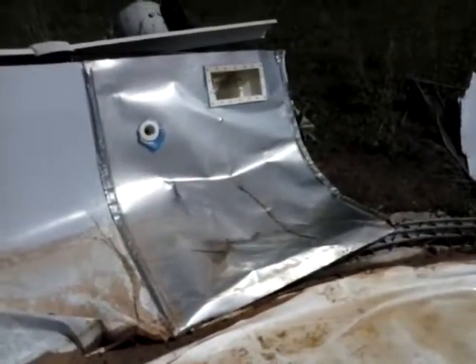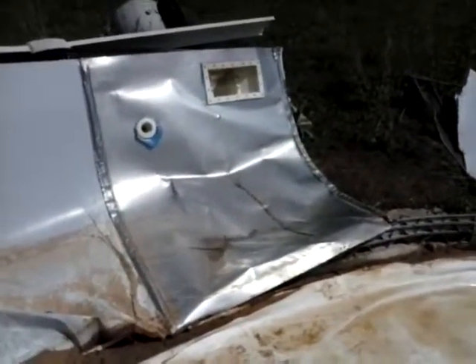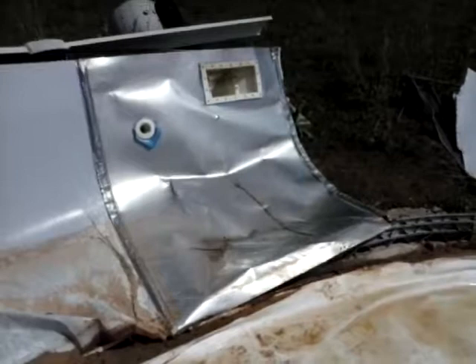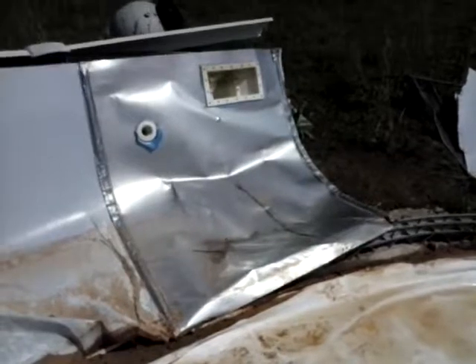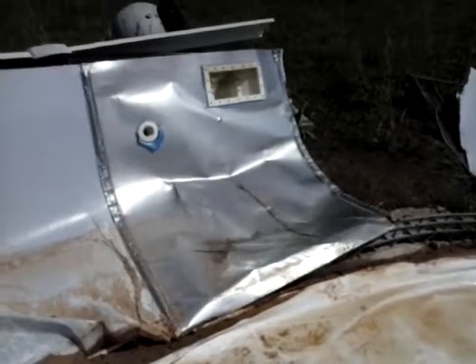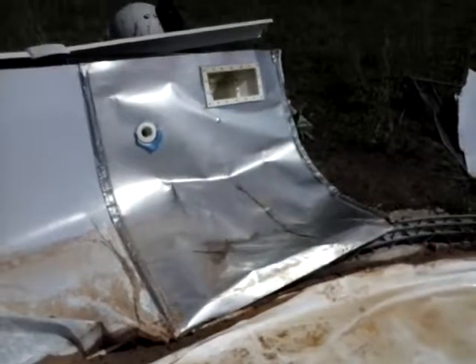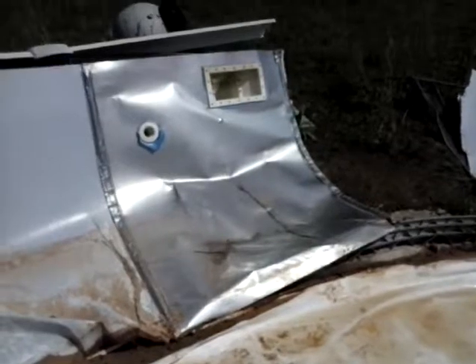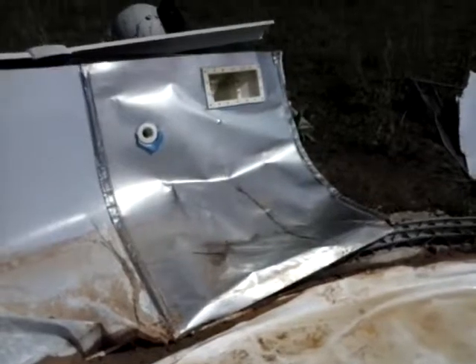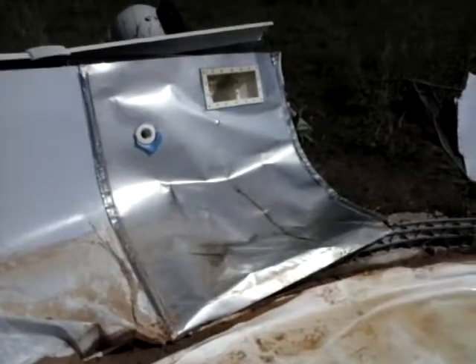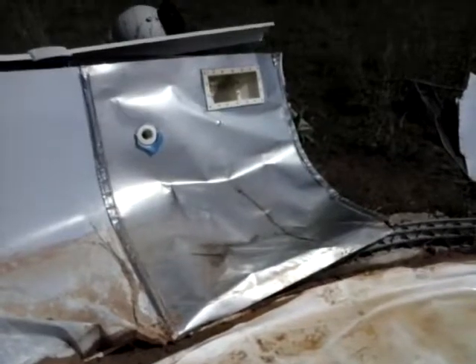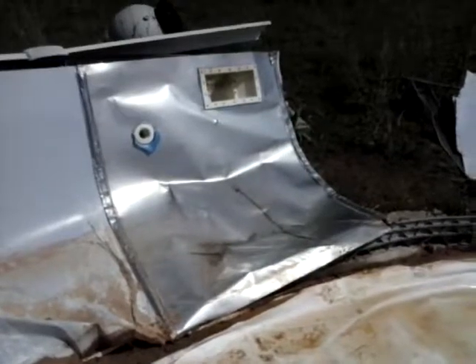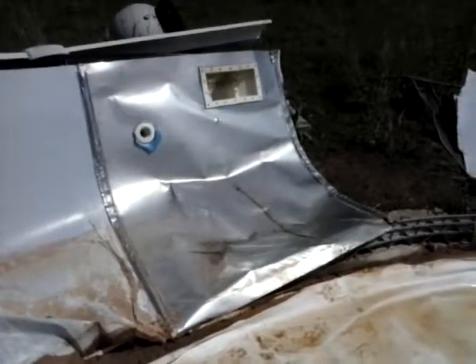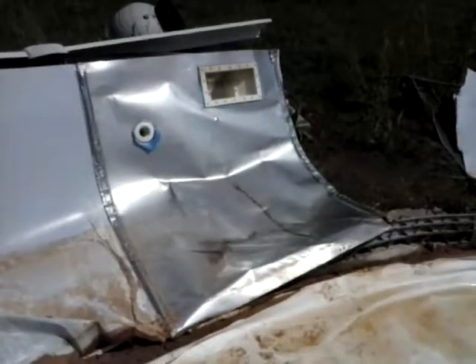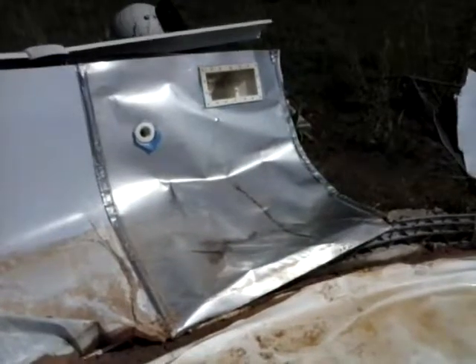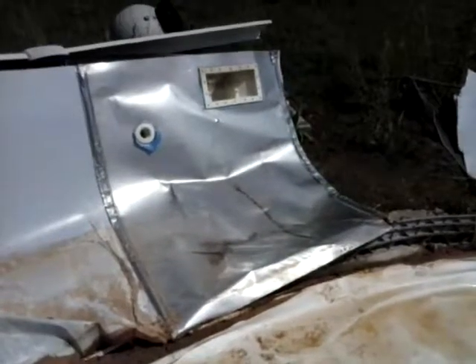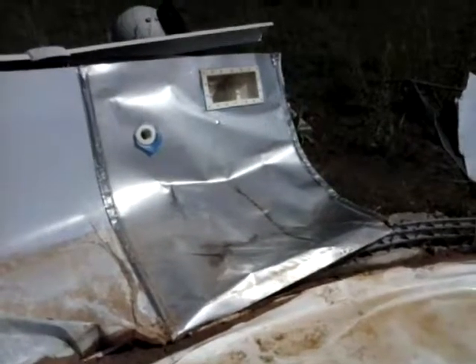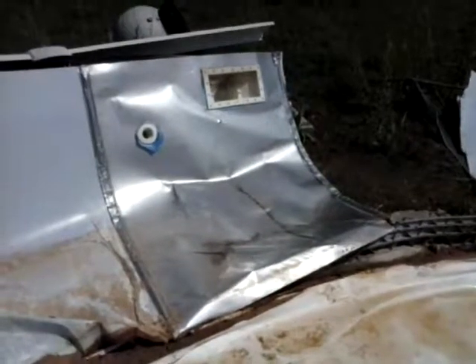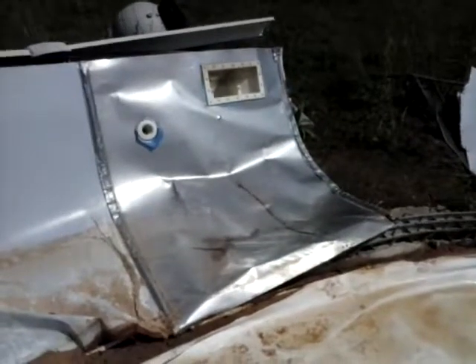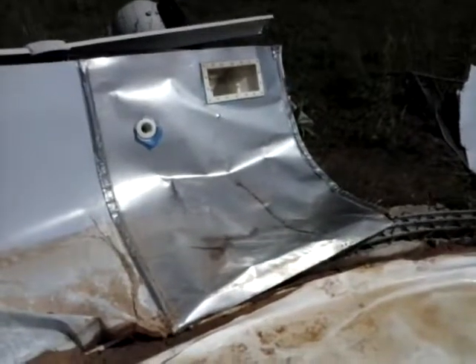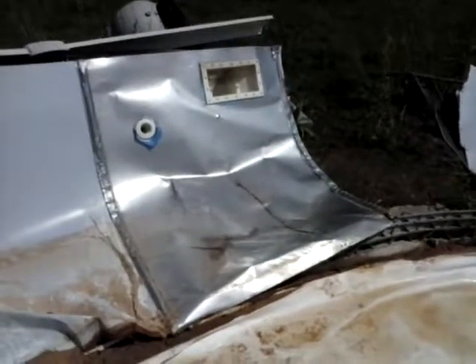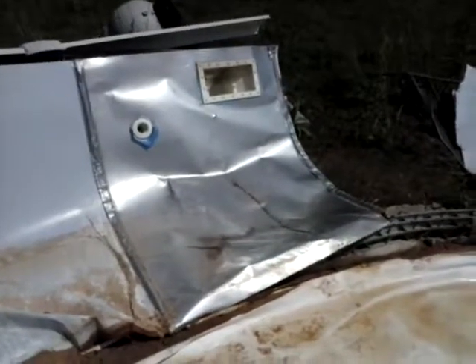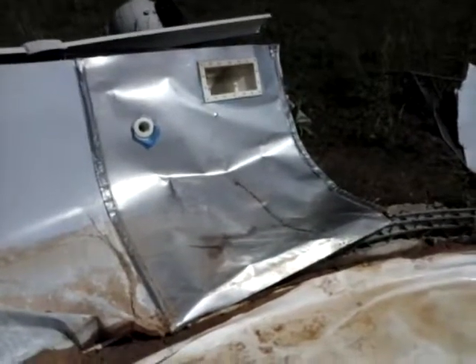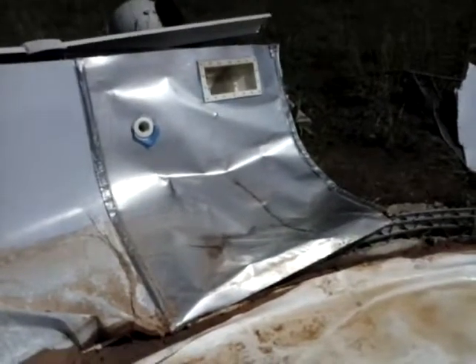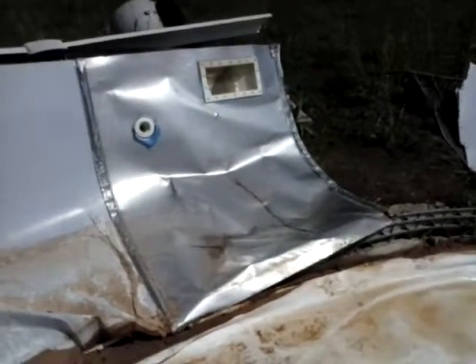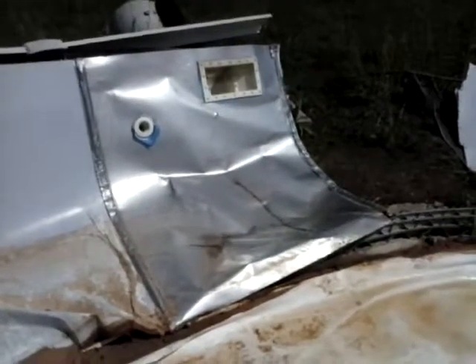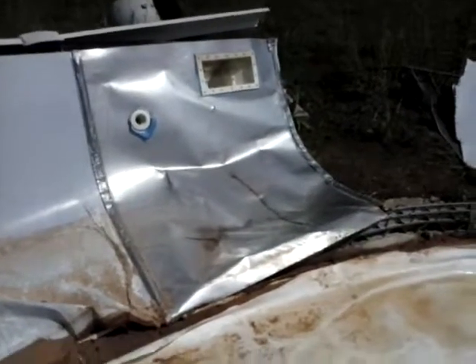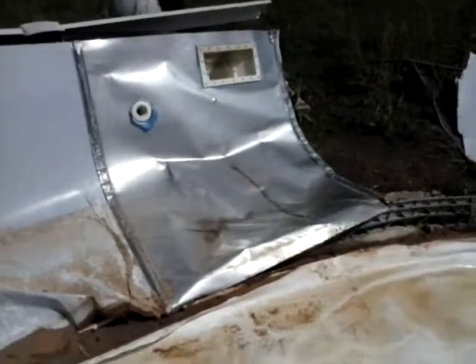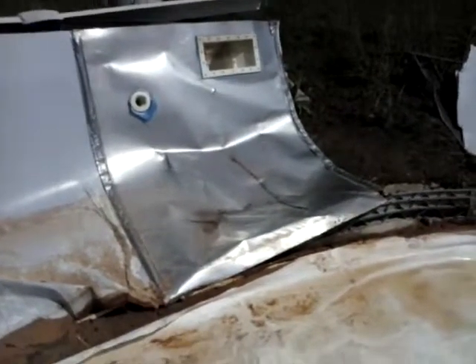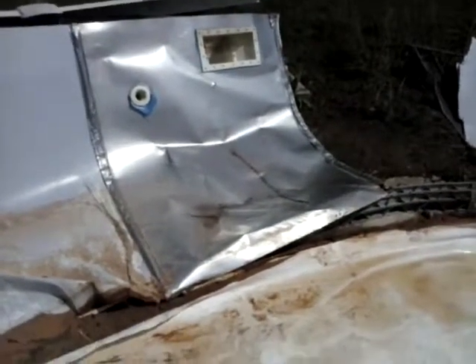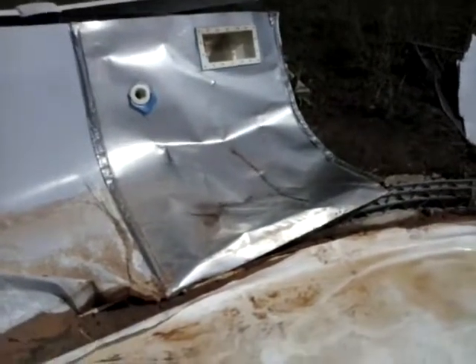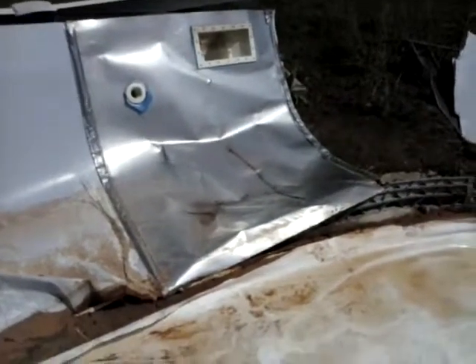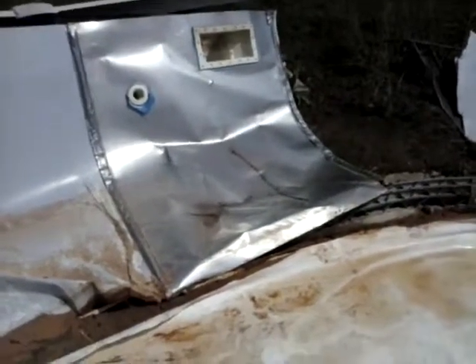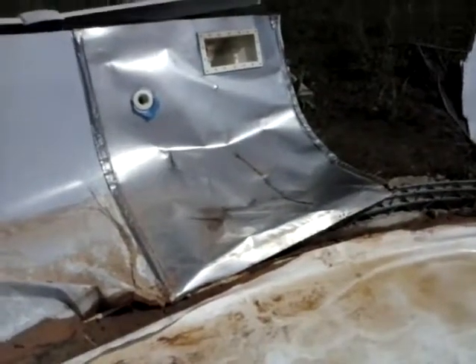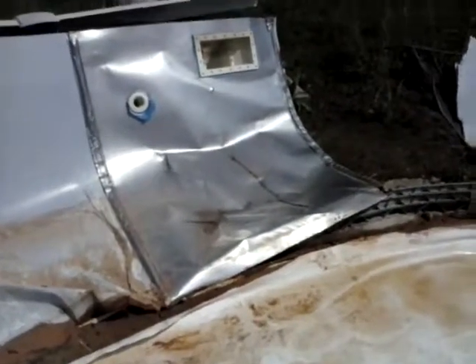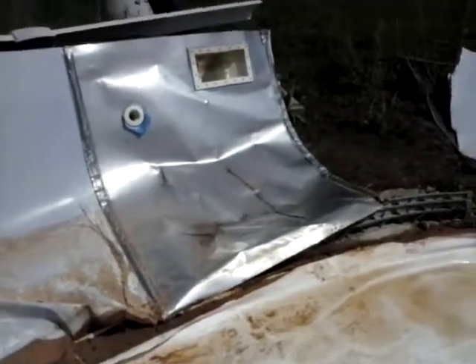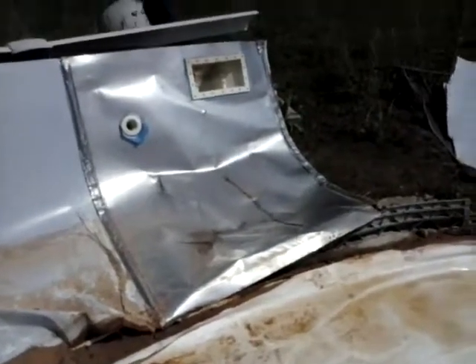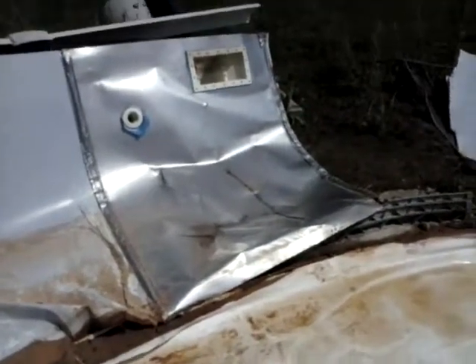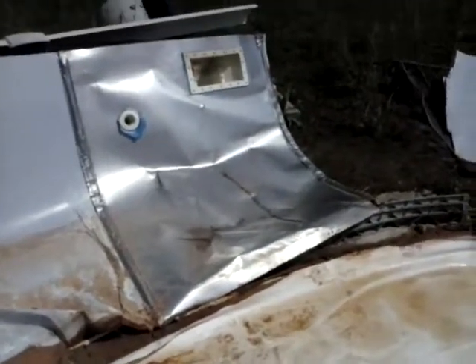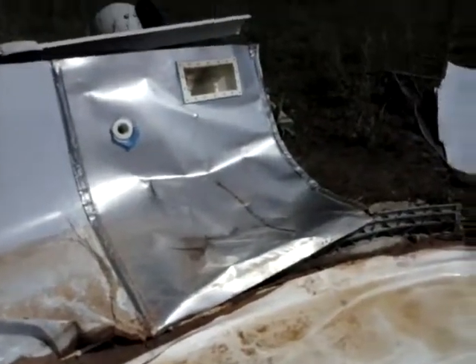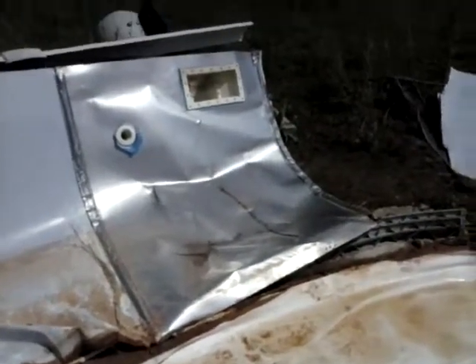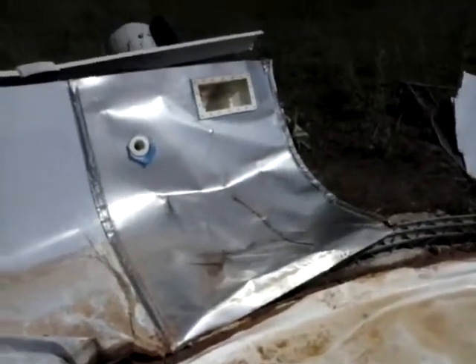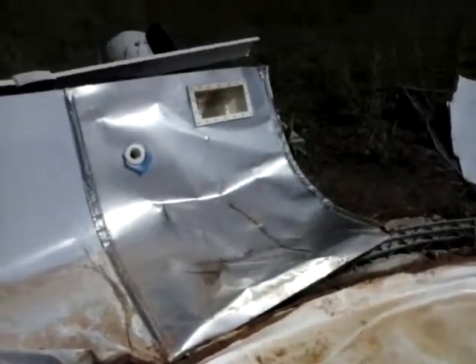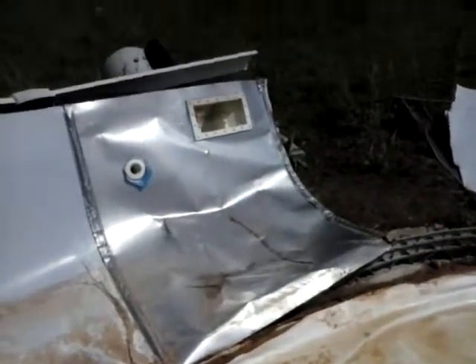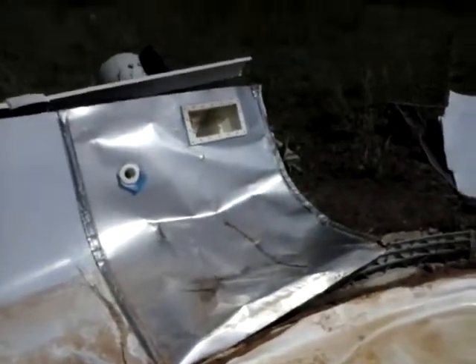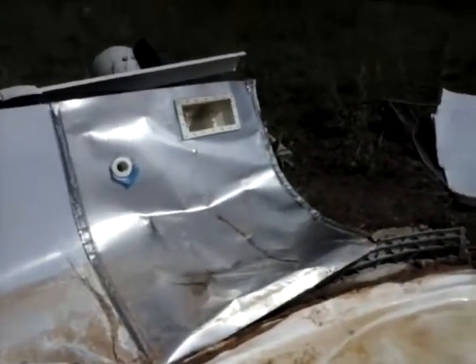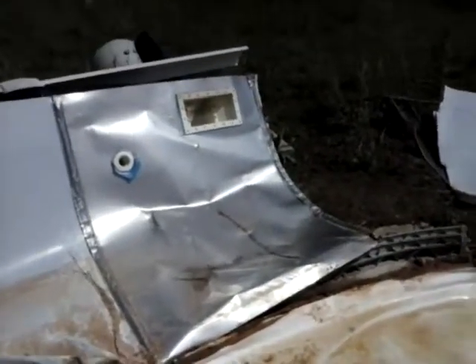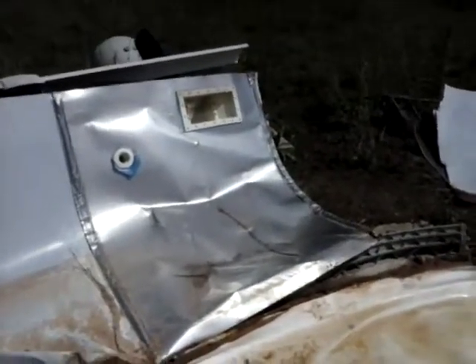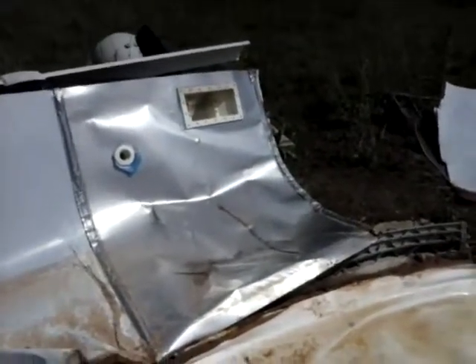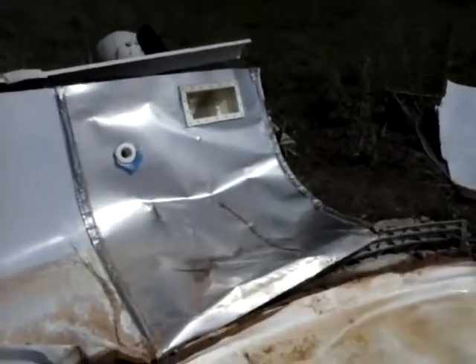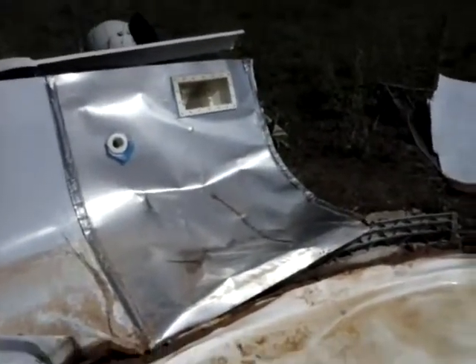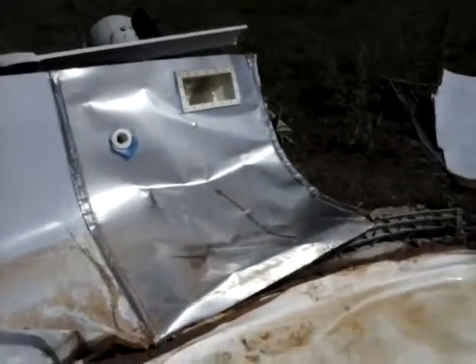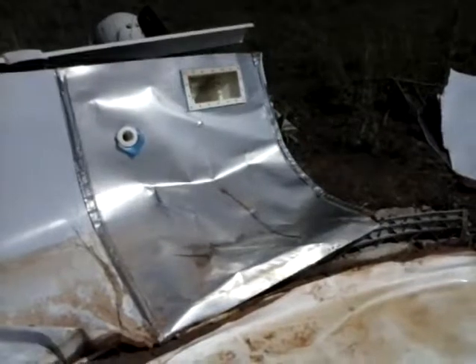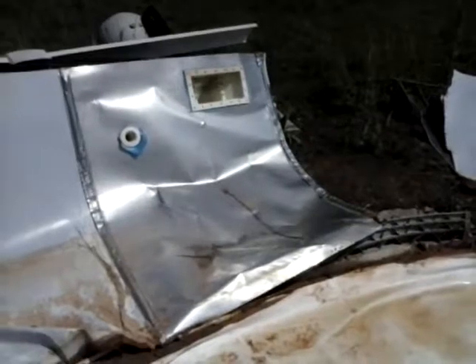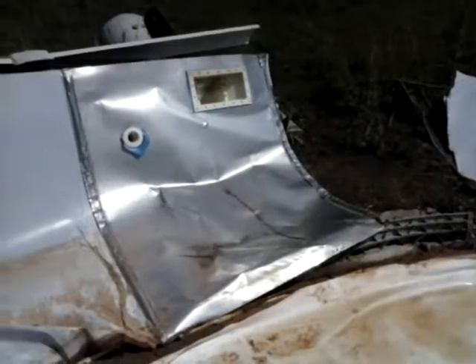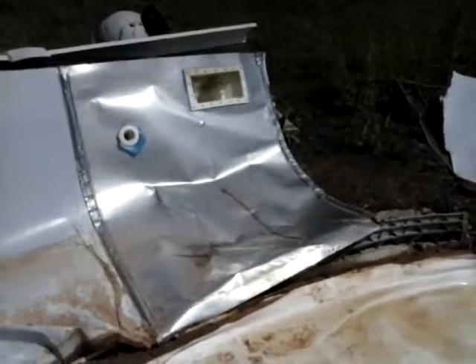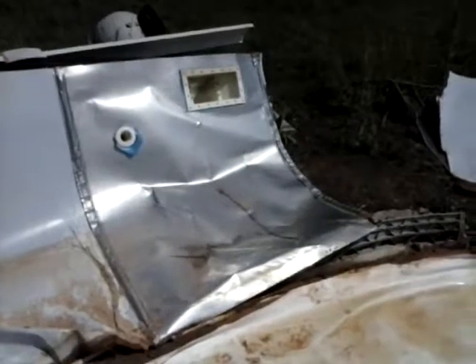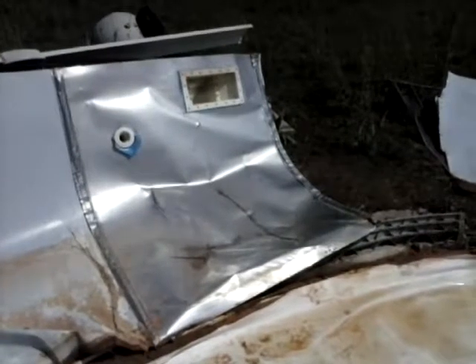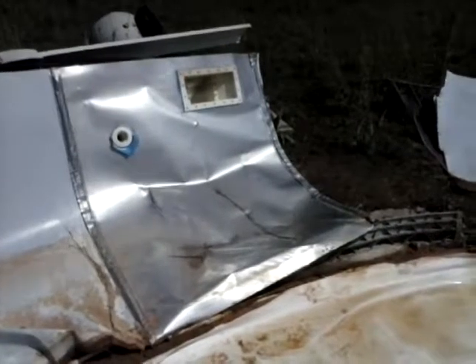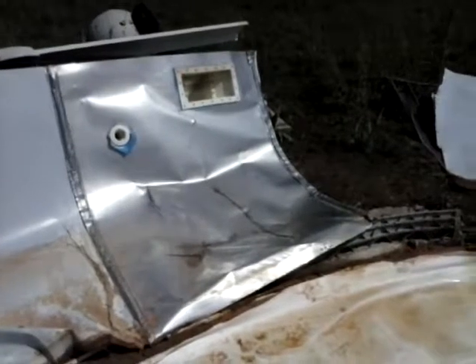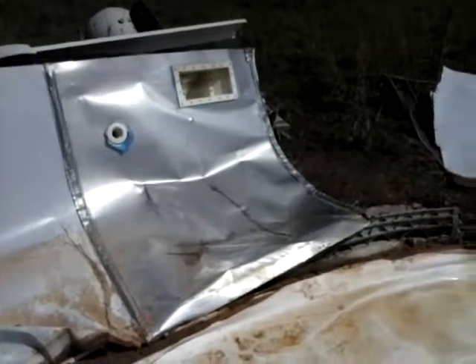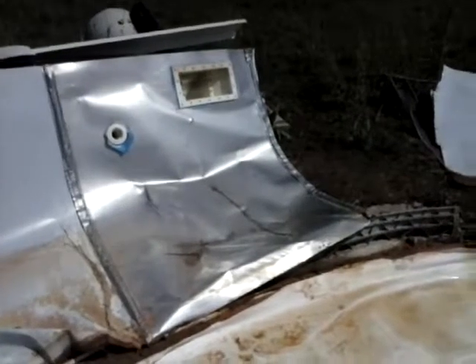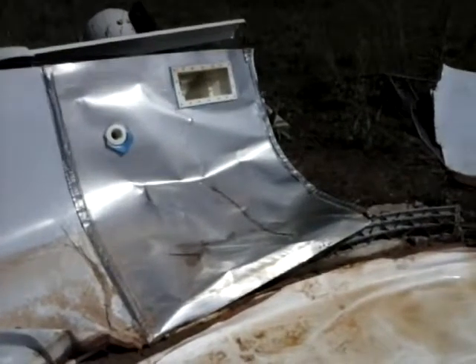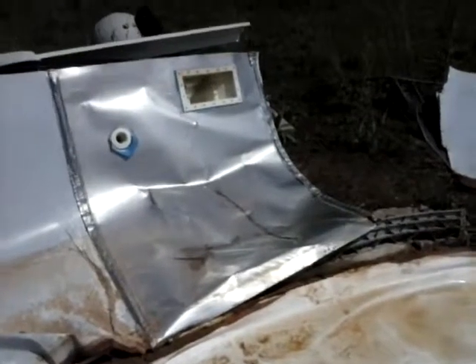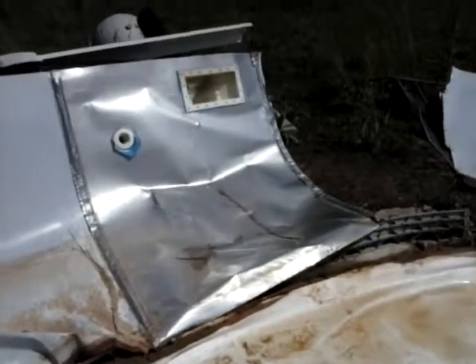Again, that is a stainless steel plate. It ain't pretty.